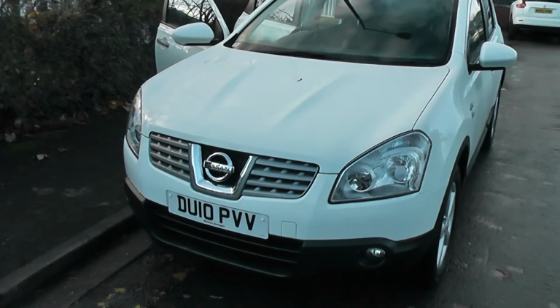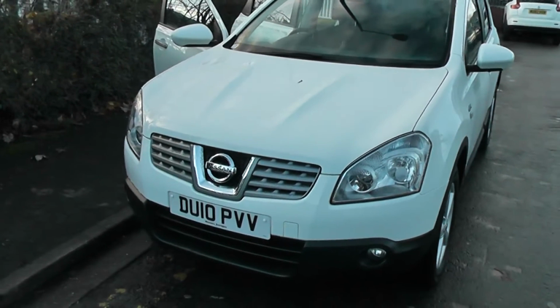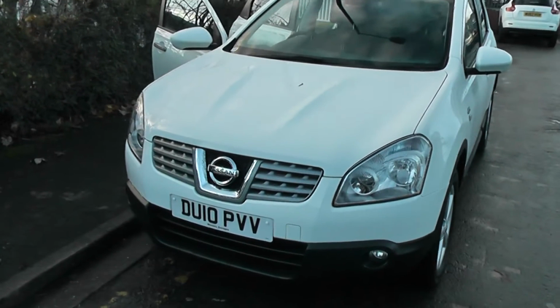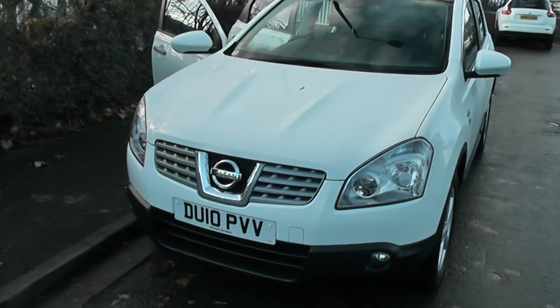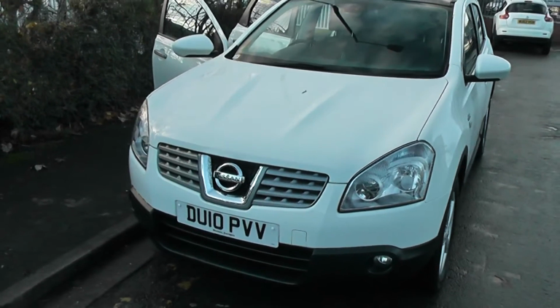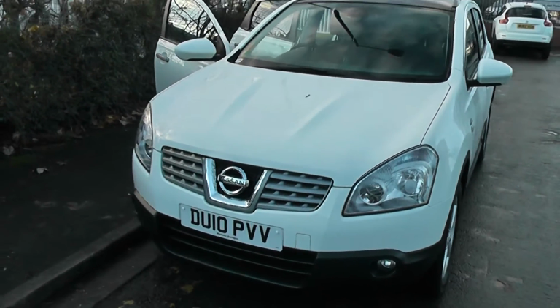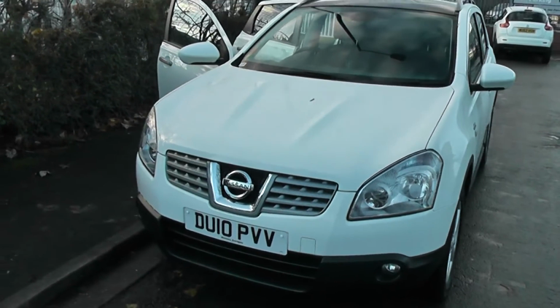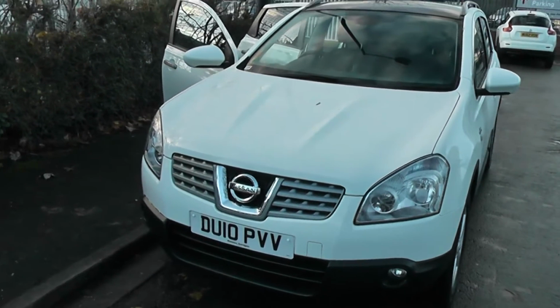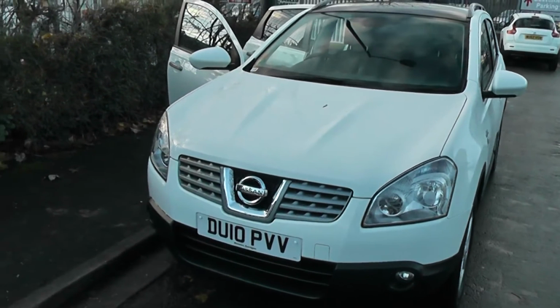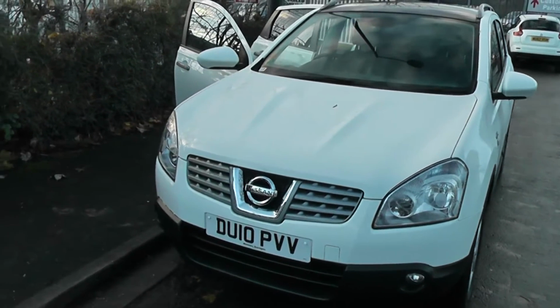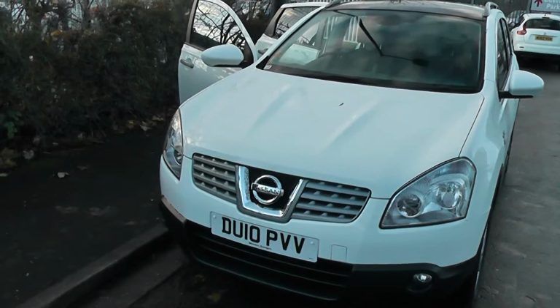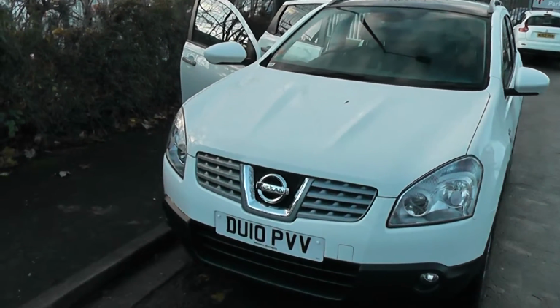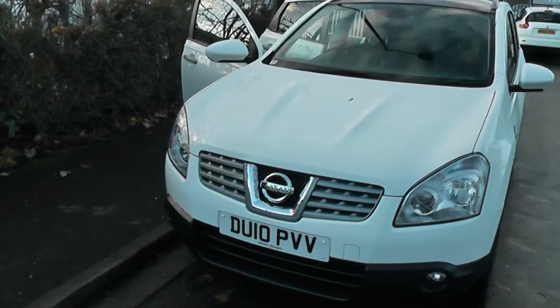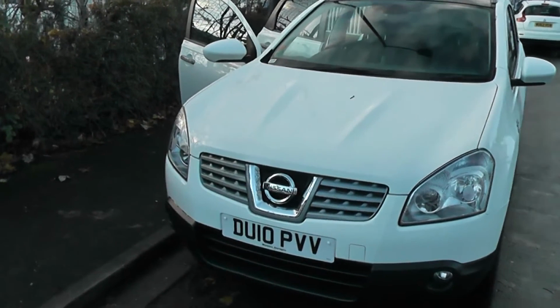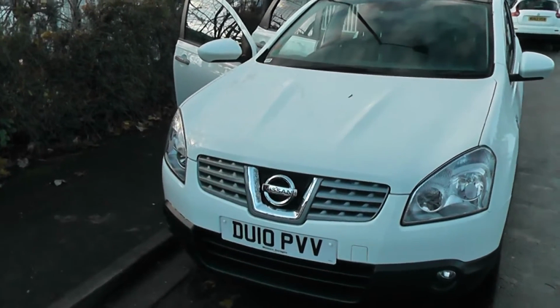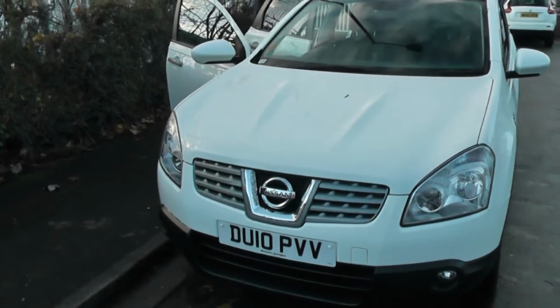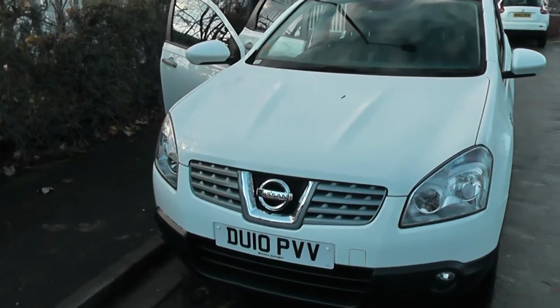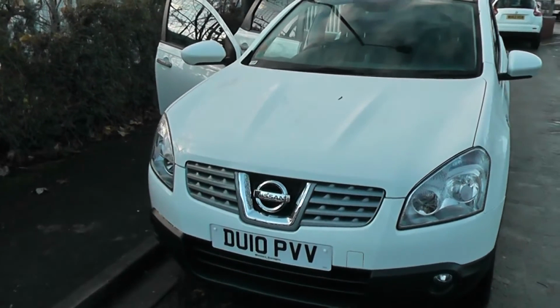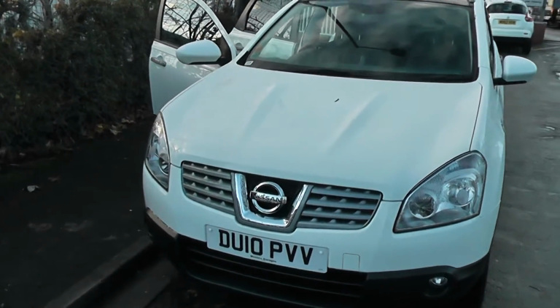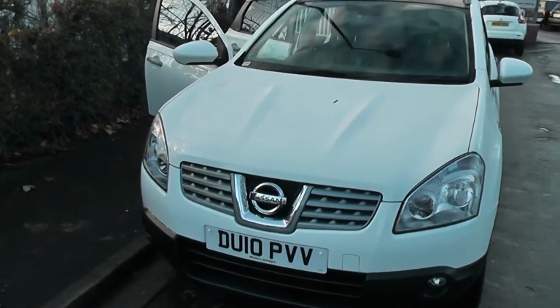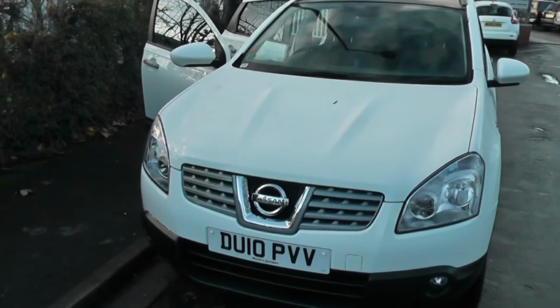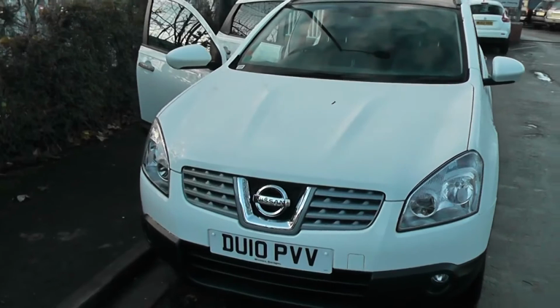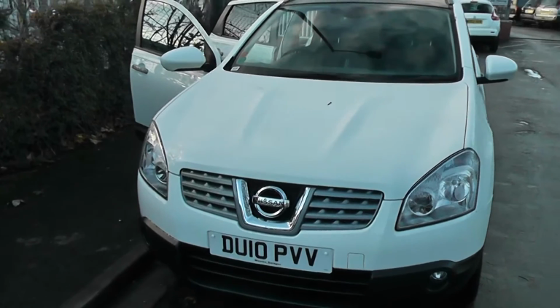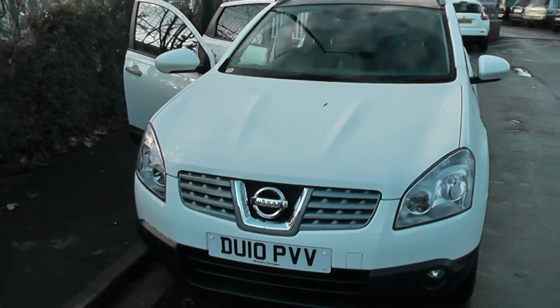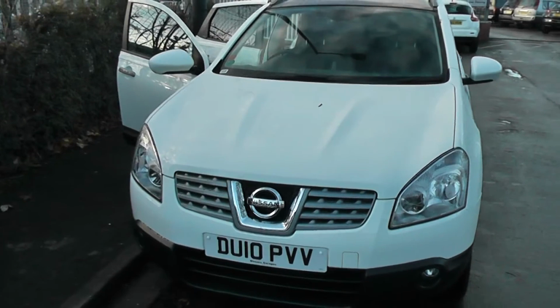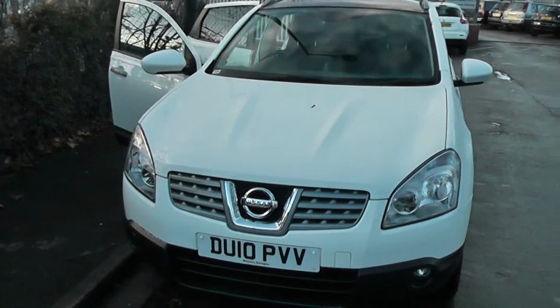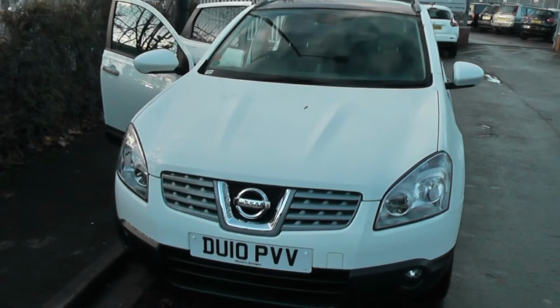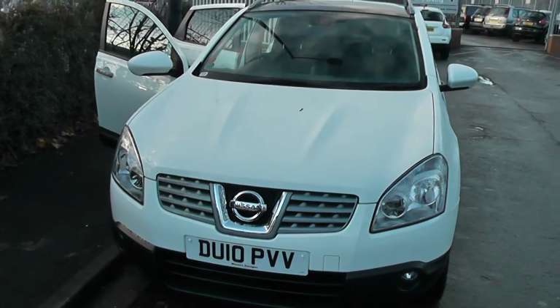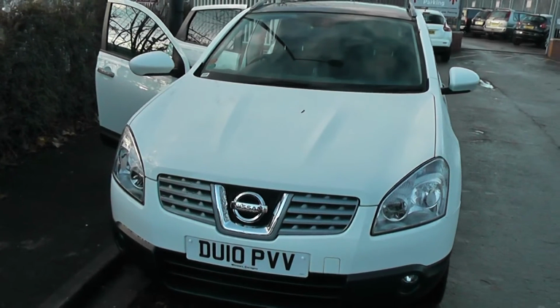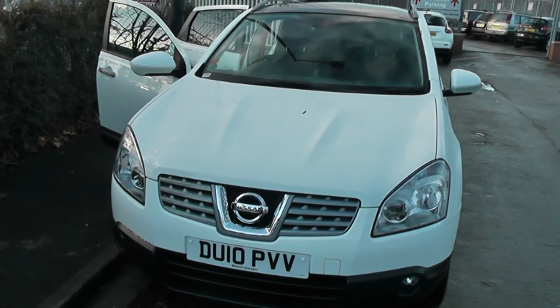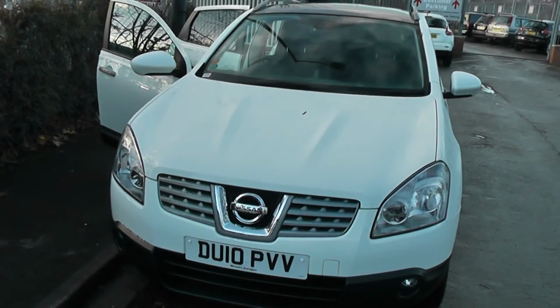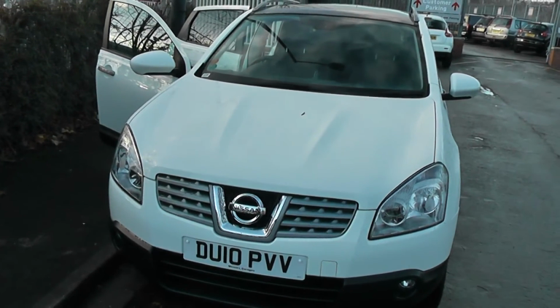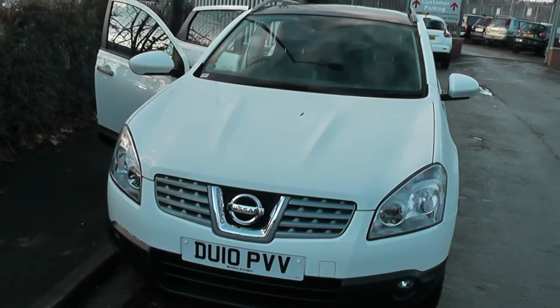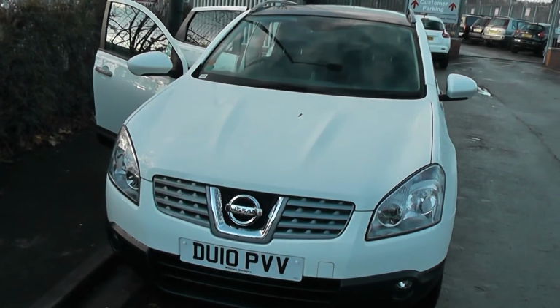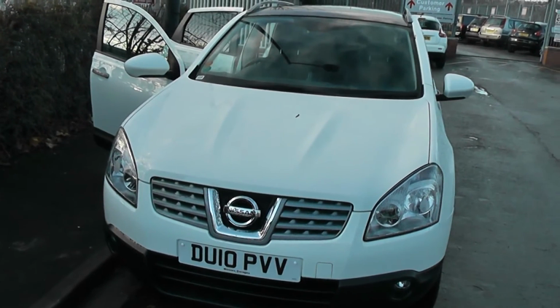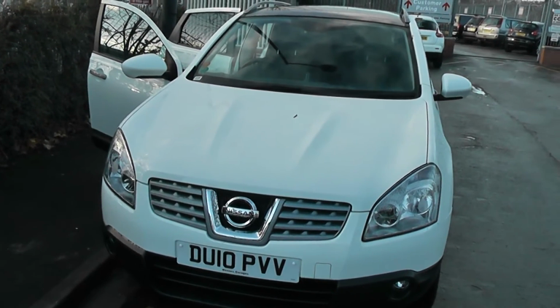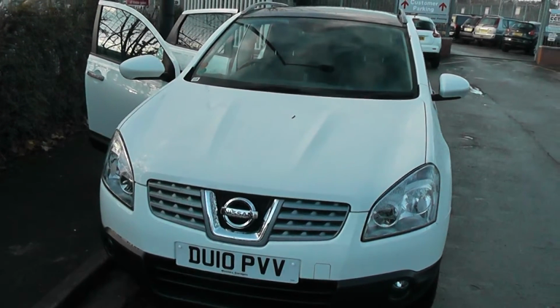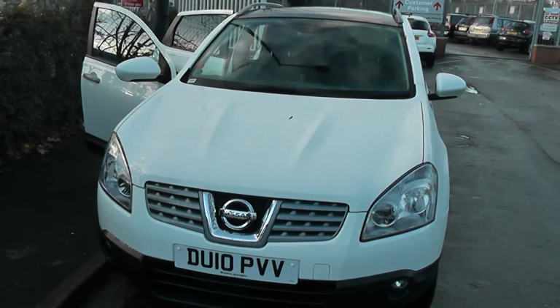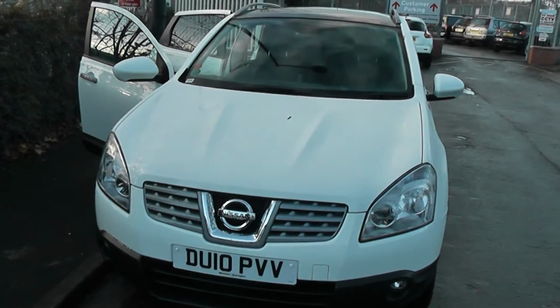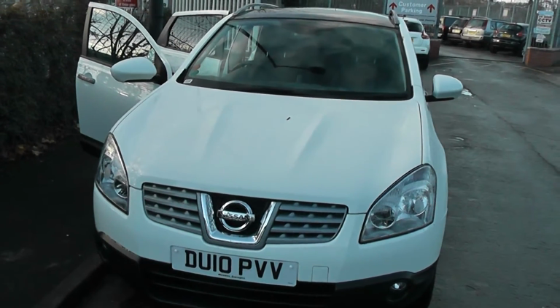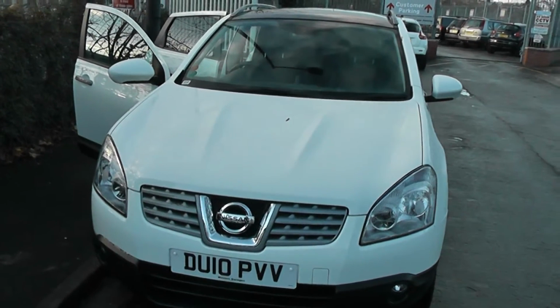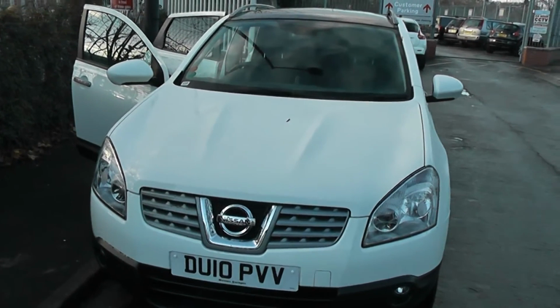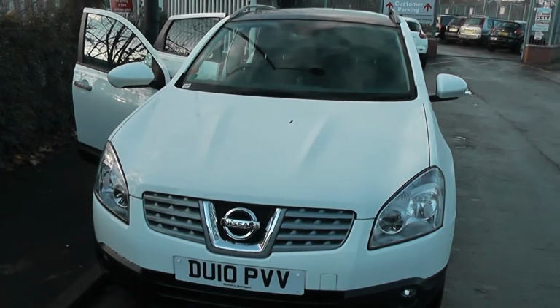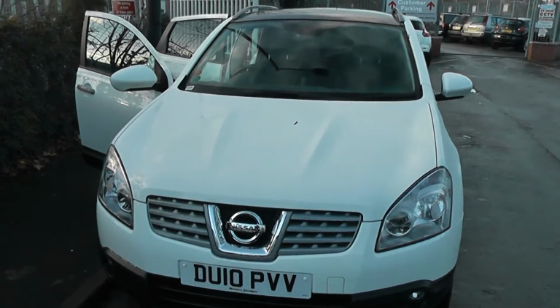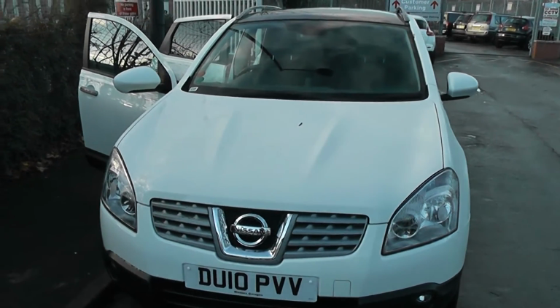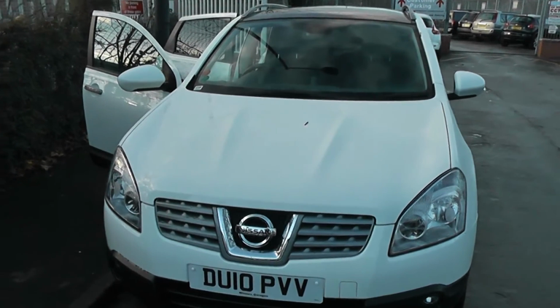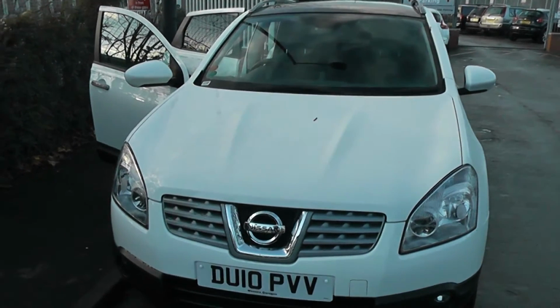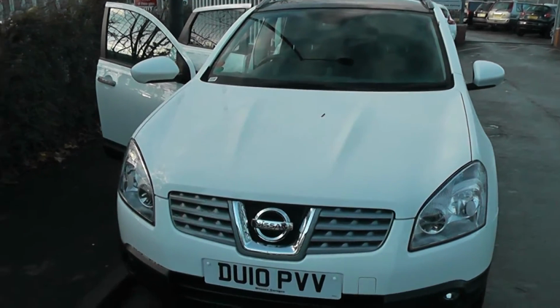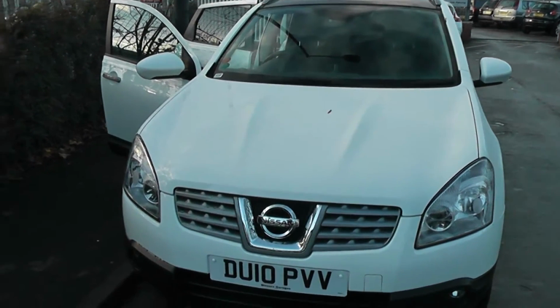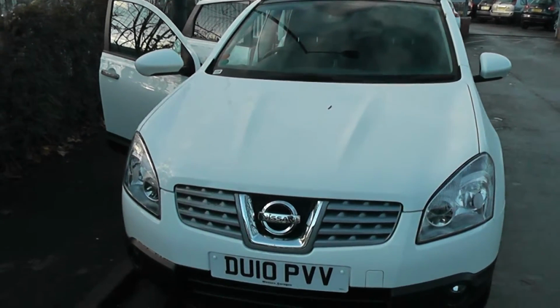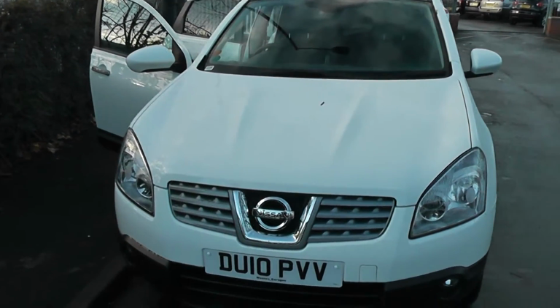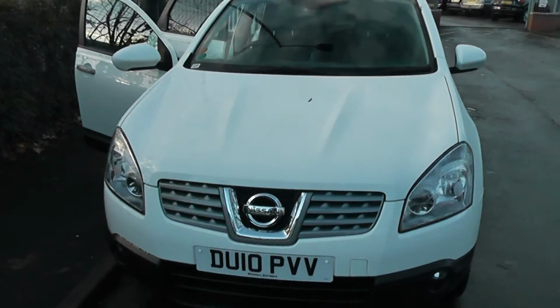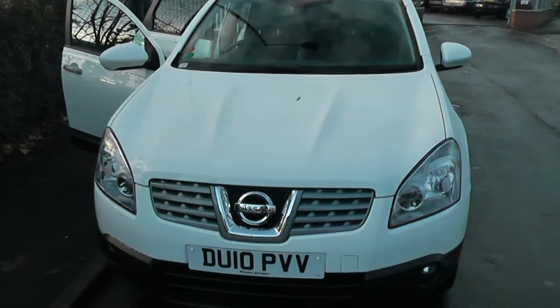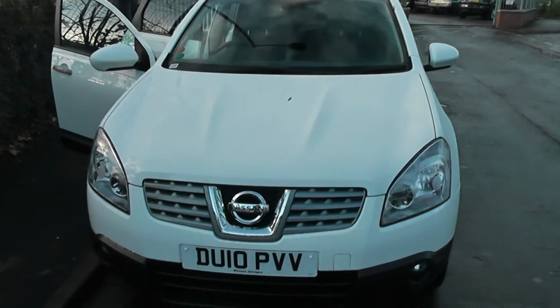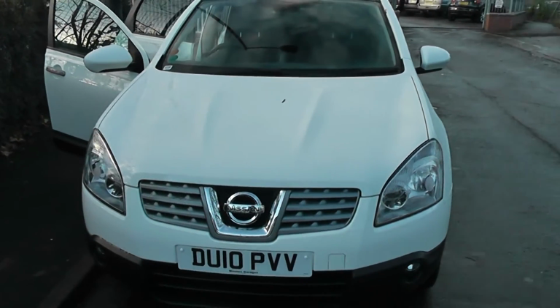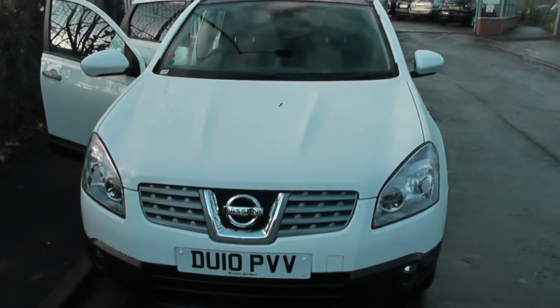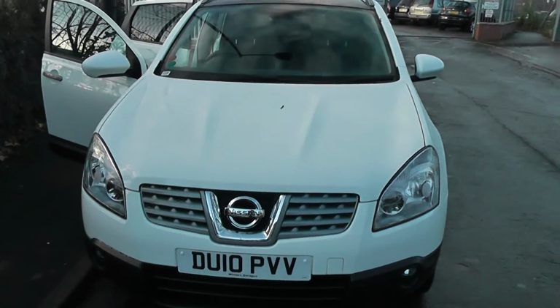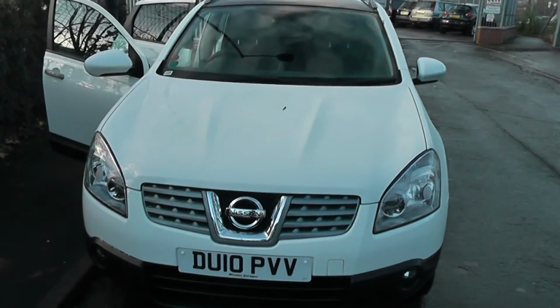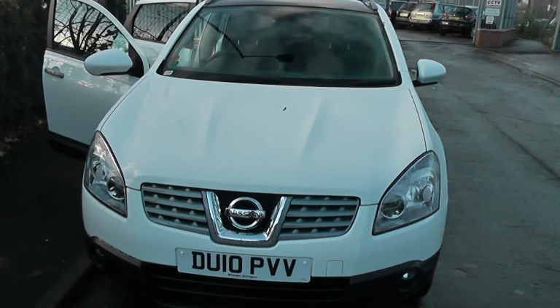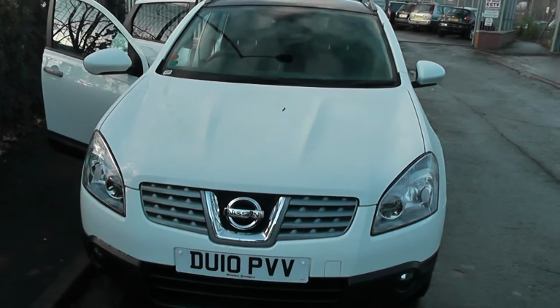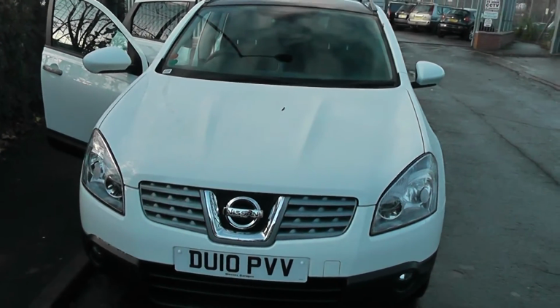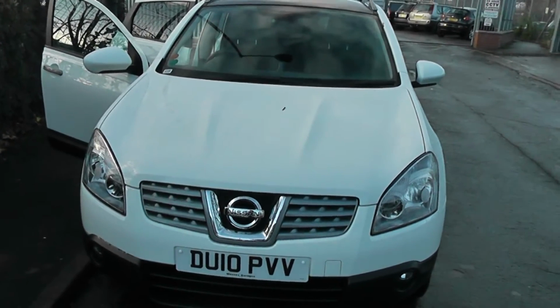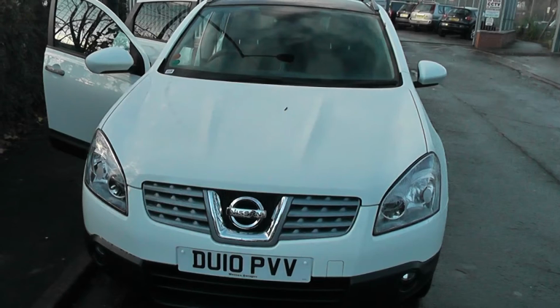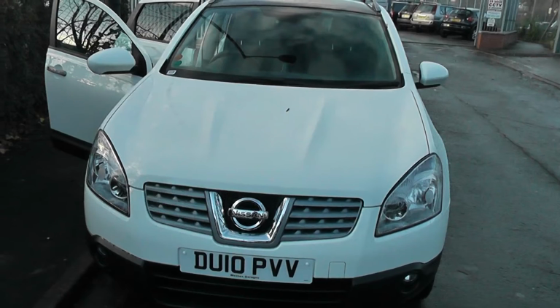This vehicle is in tax band H, which equates to £195 per year, and in insurance group 22.